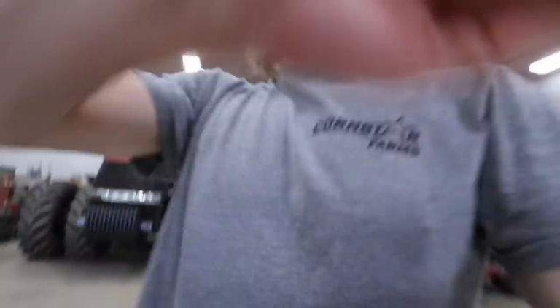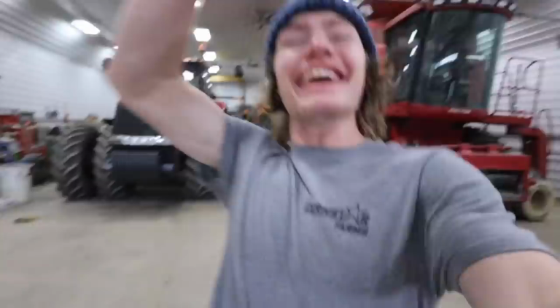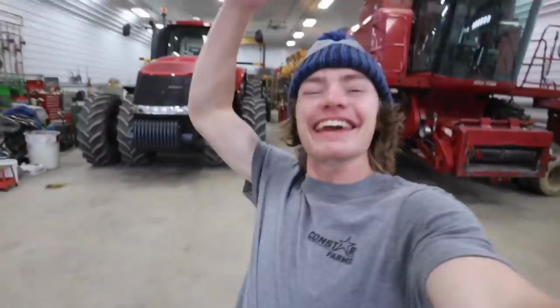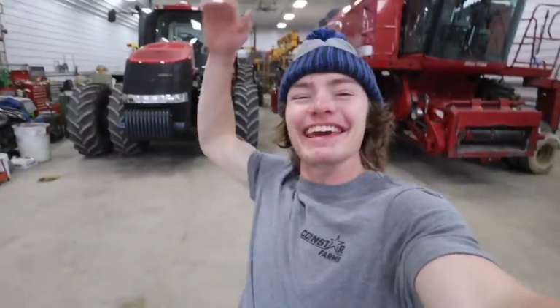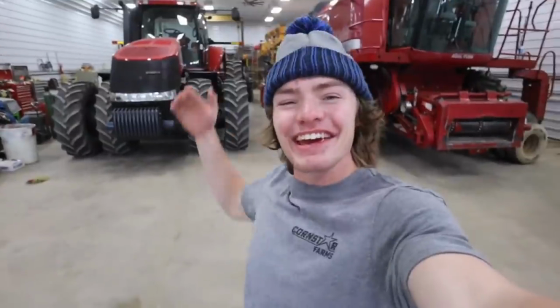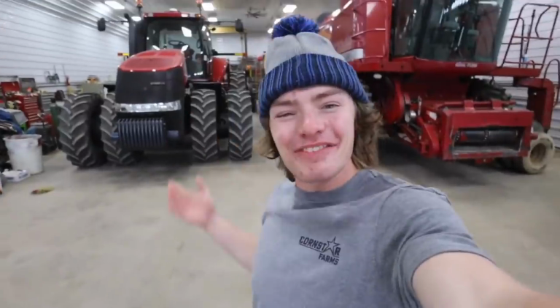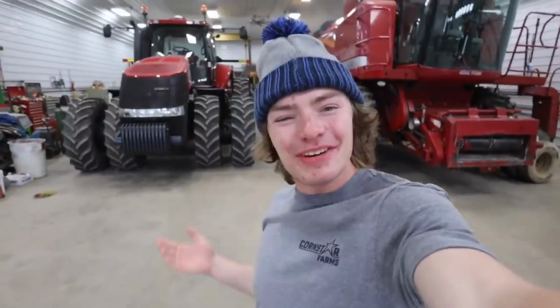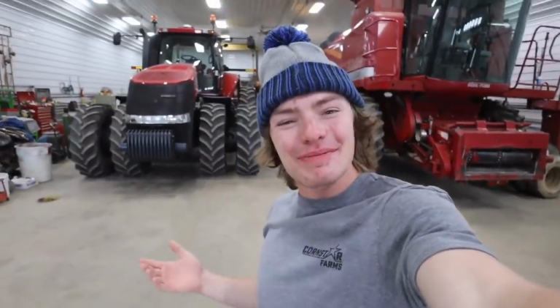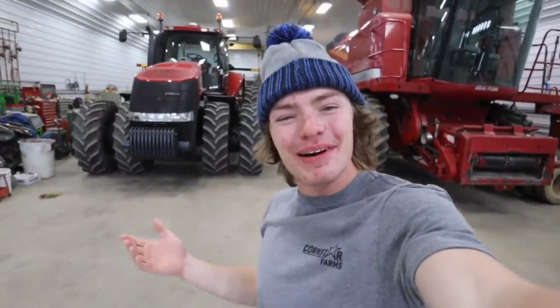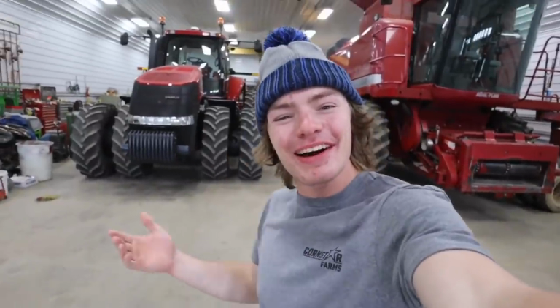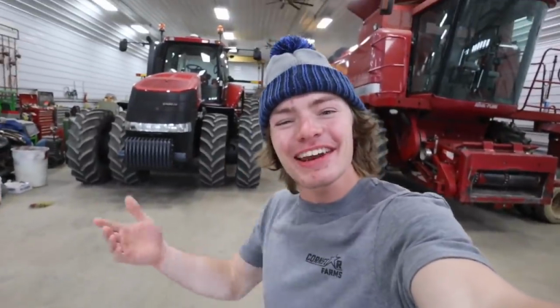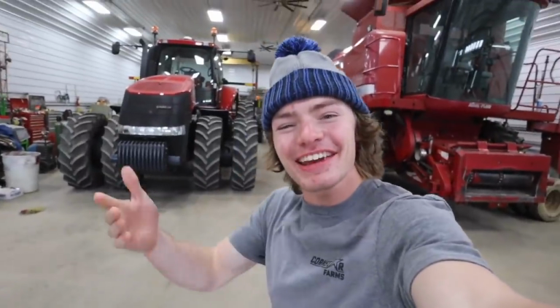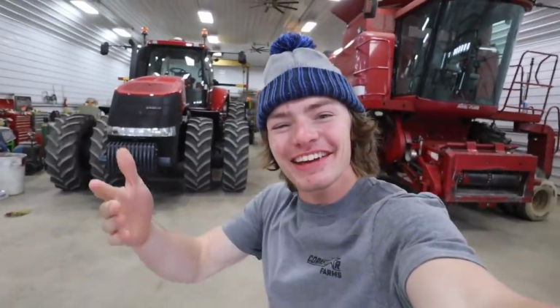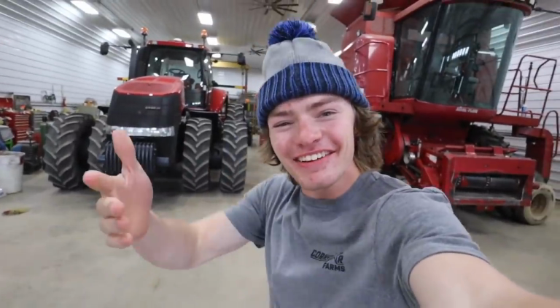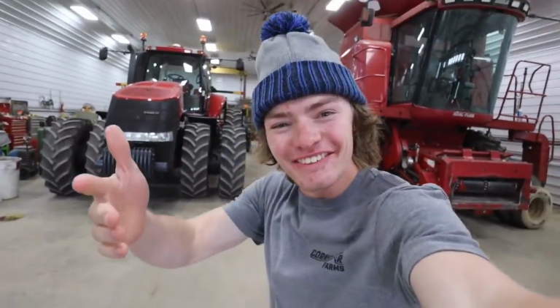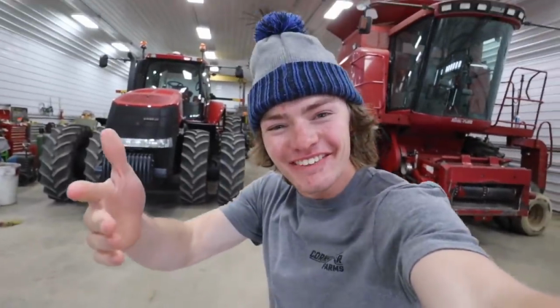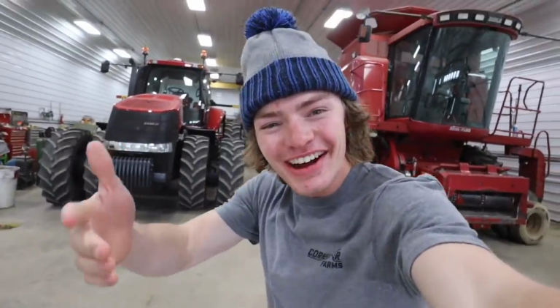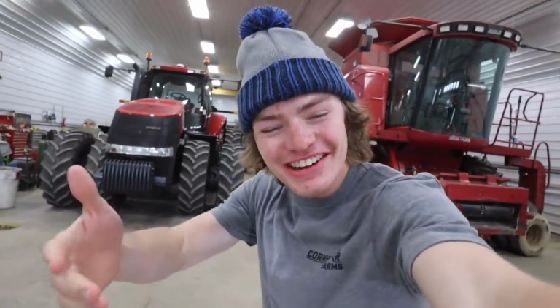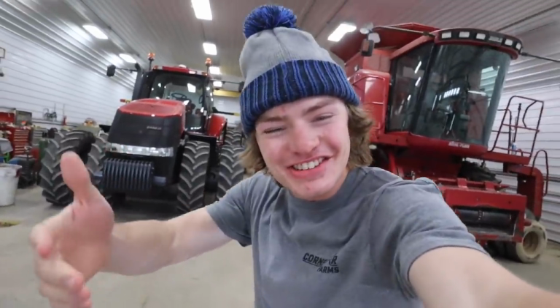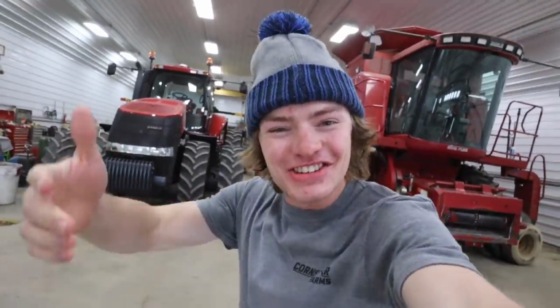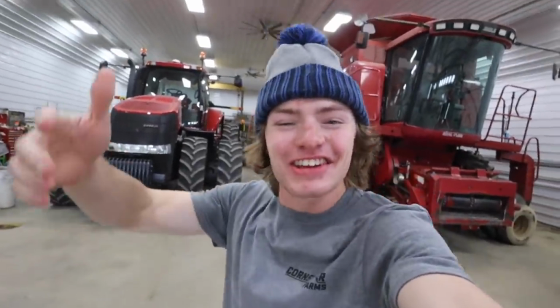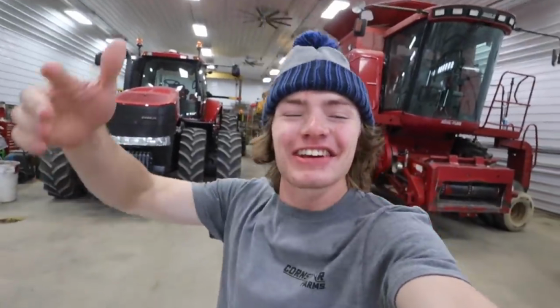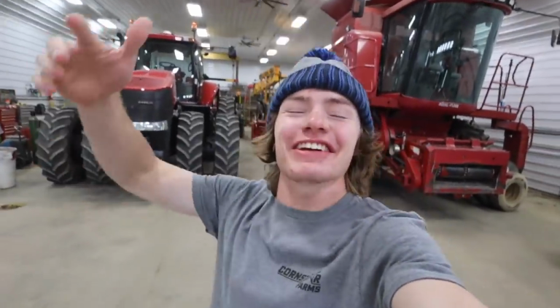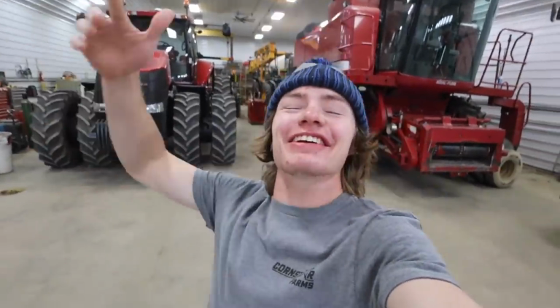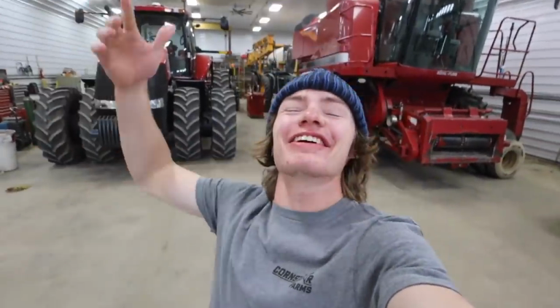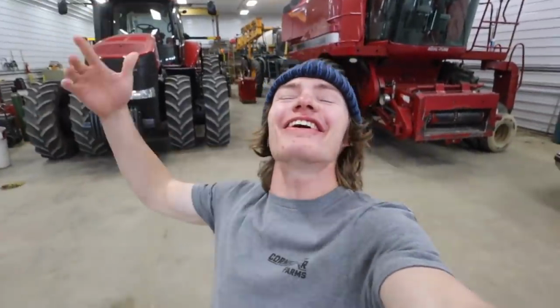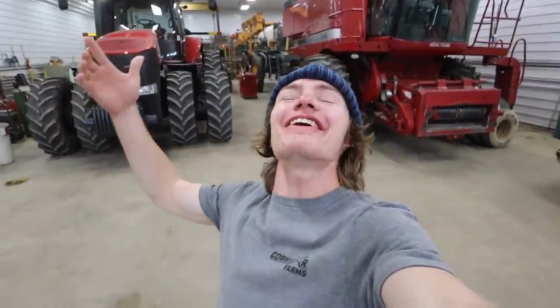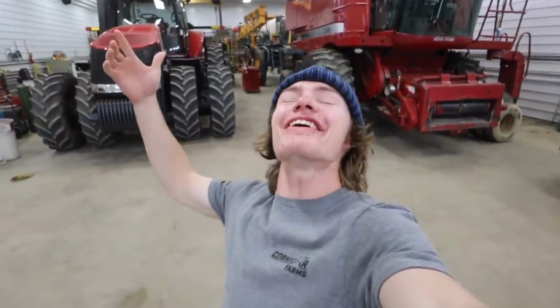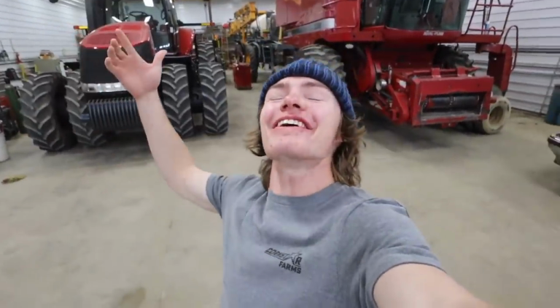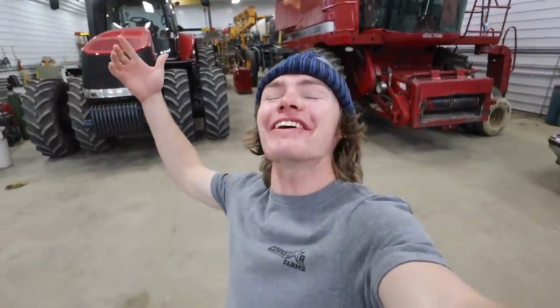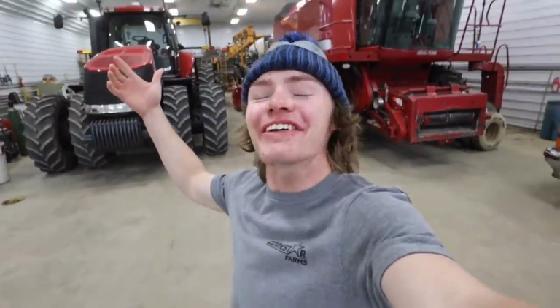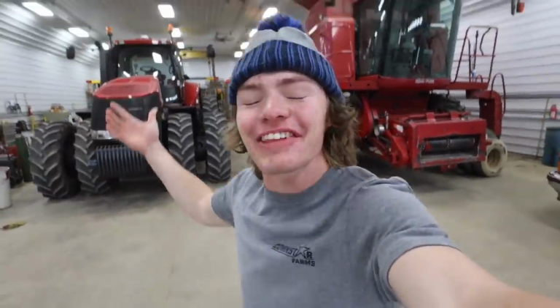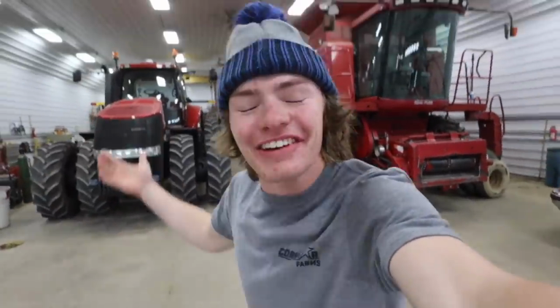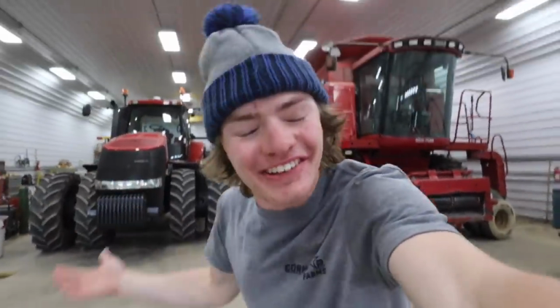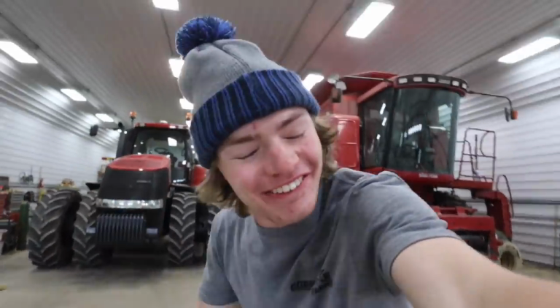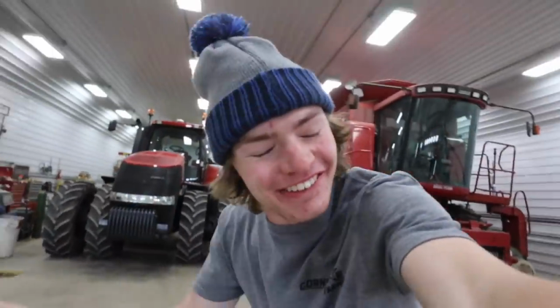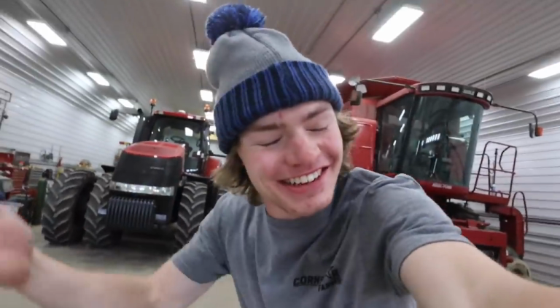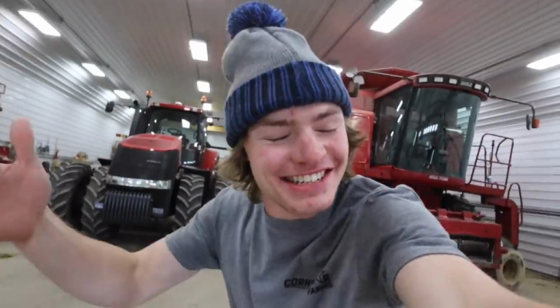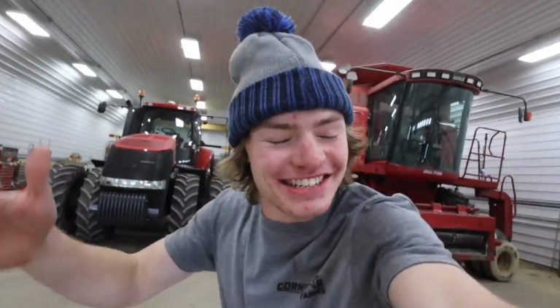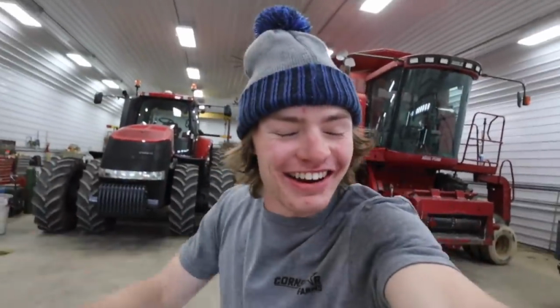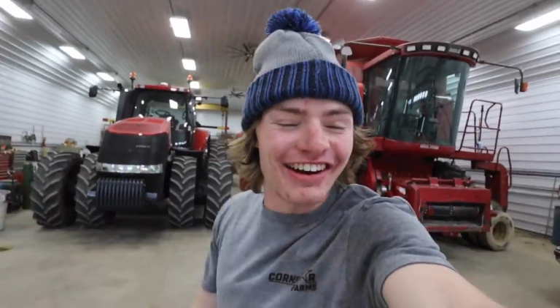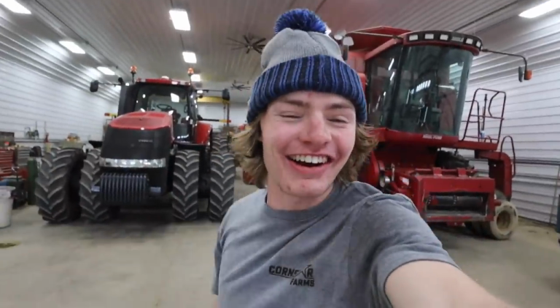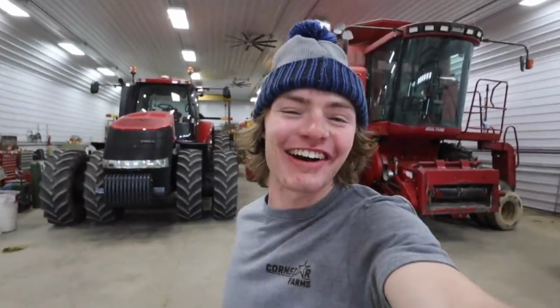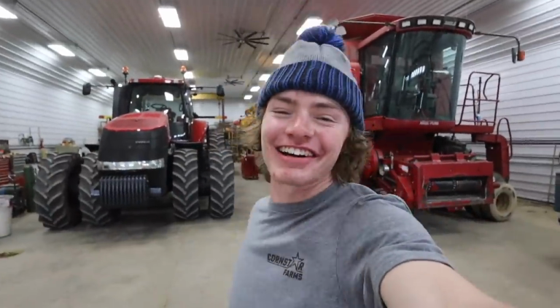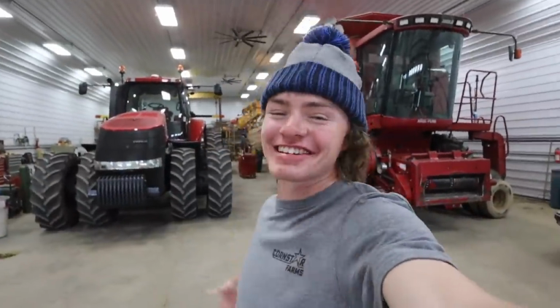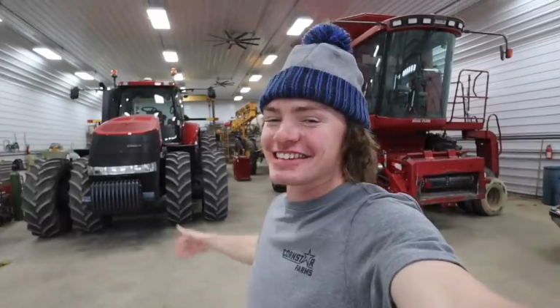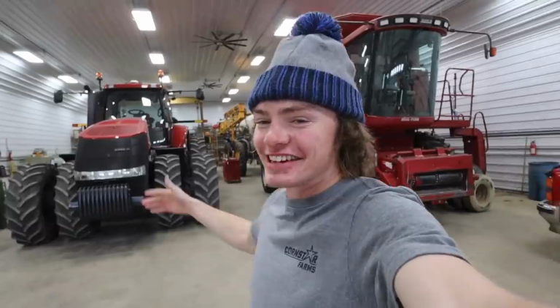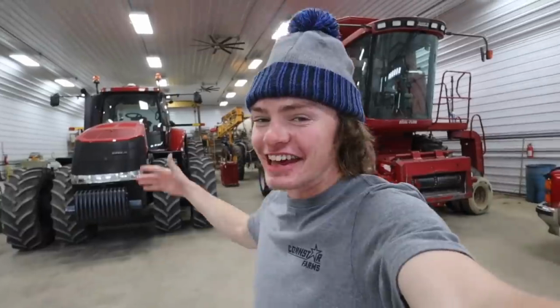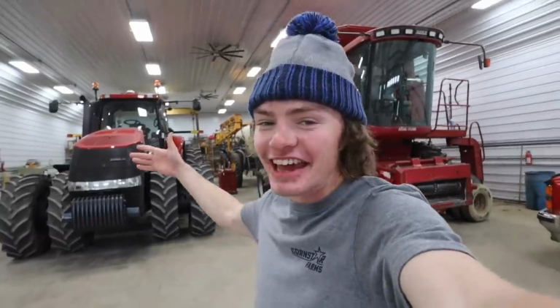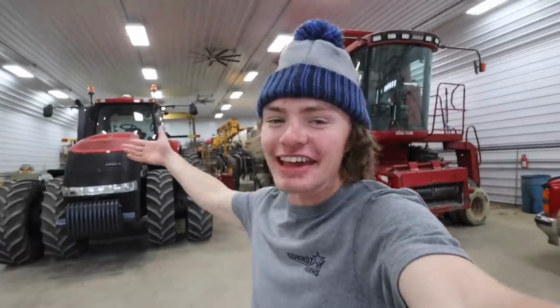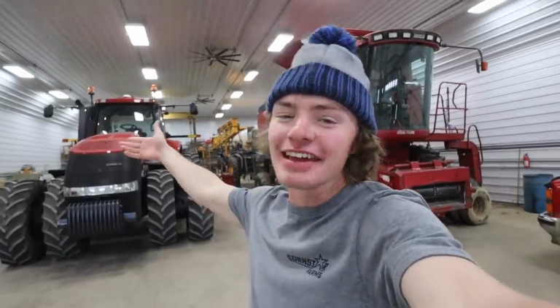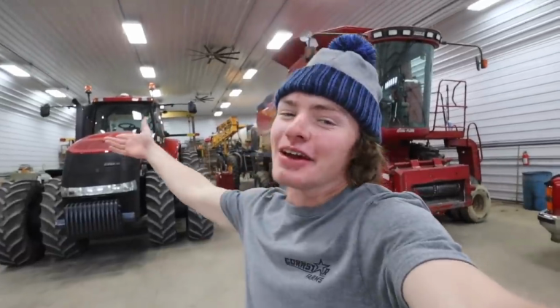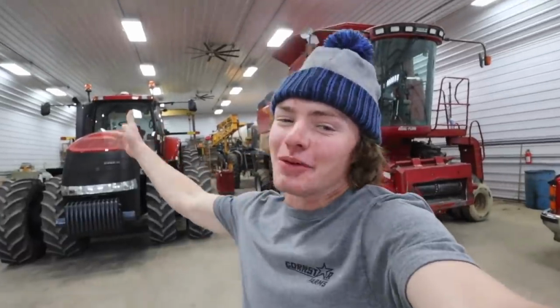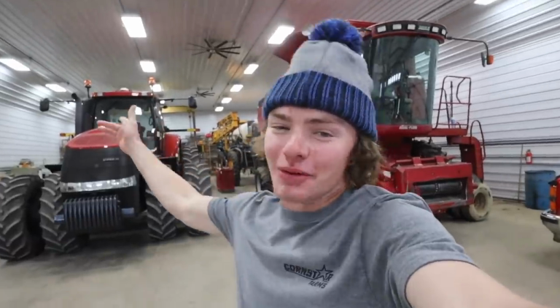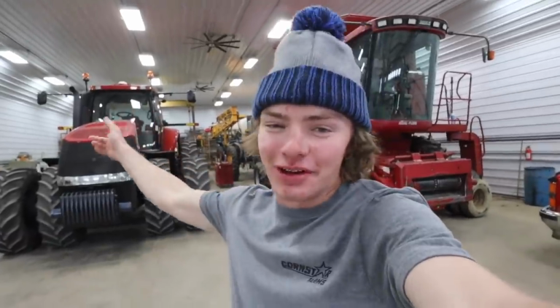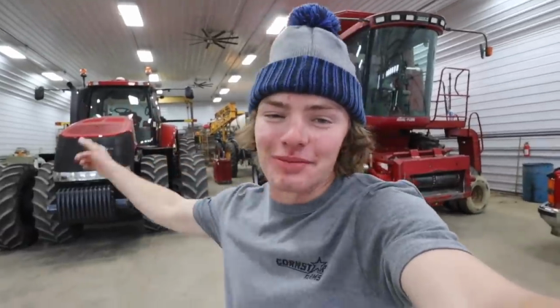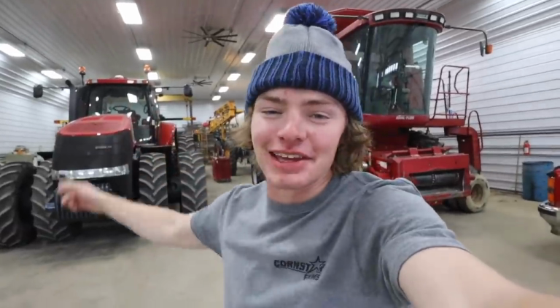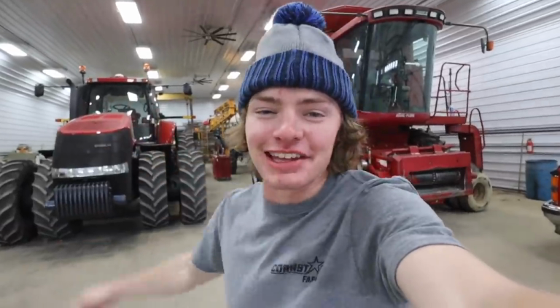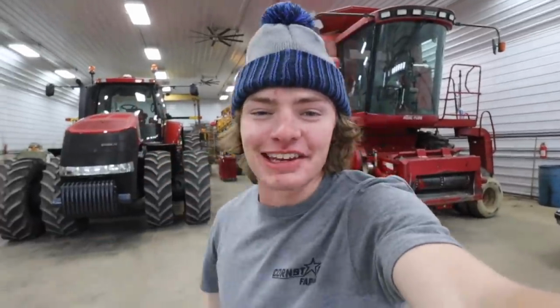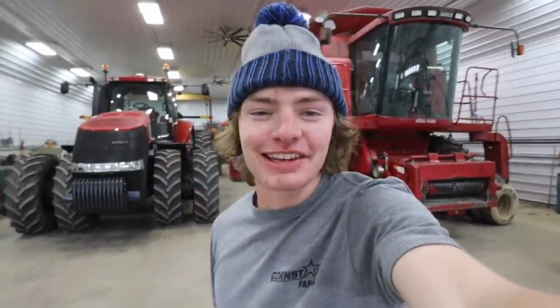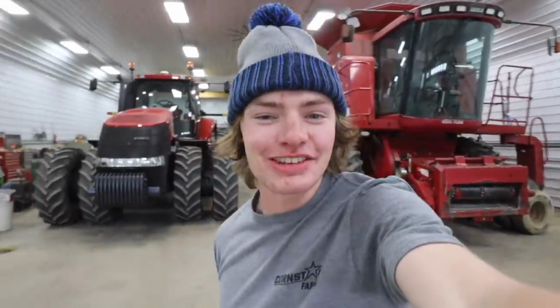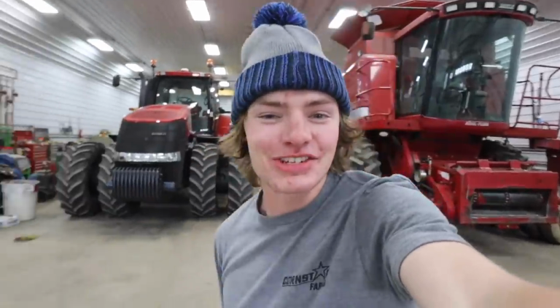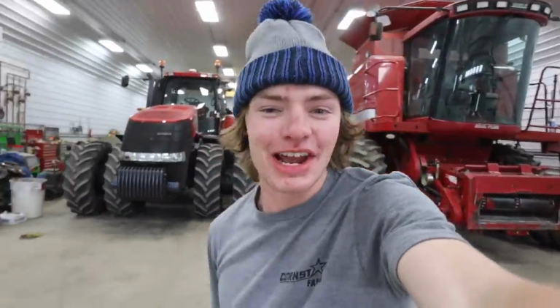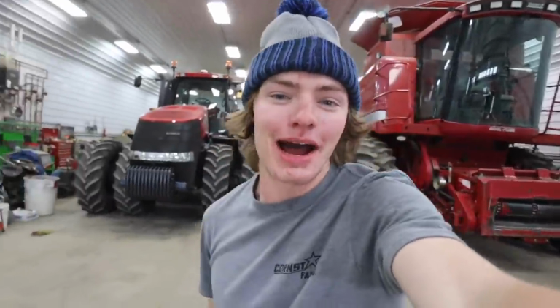Hey everybody, you're watching Cole the Cornstar. Today we're going to be cleaning the shop.